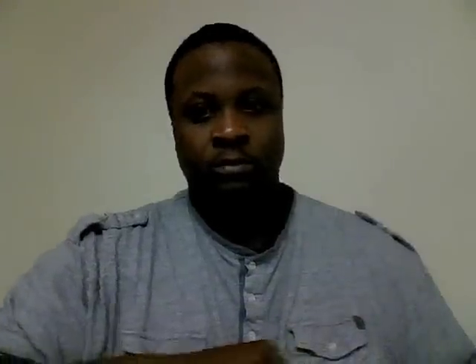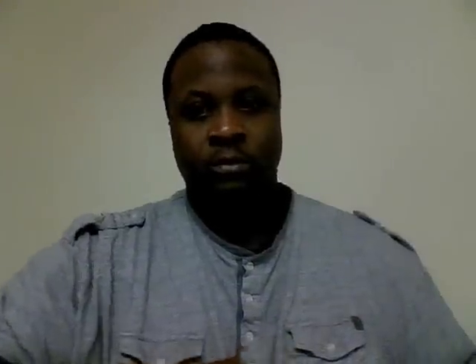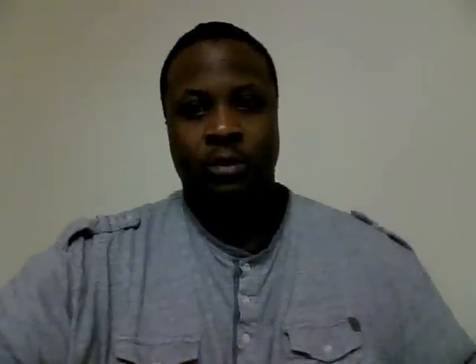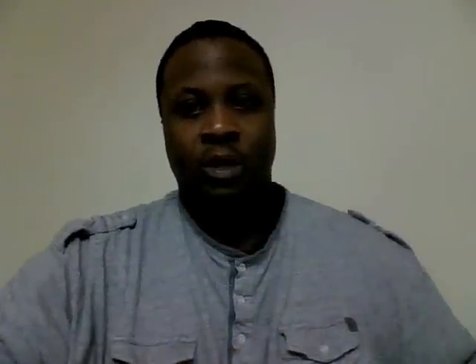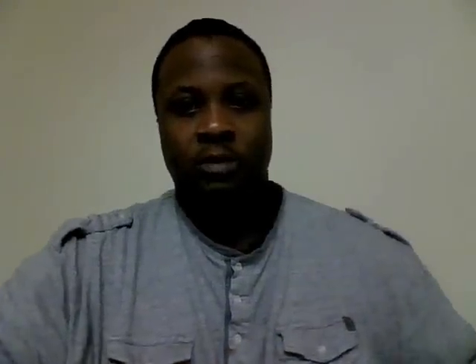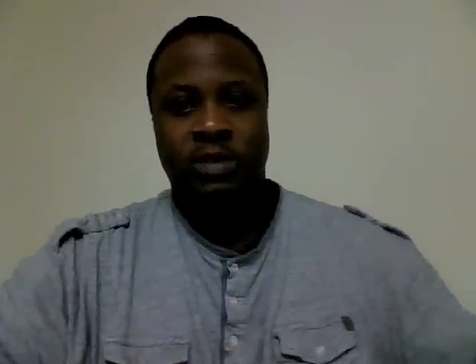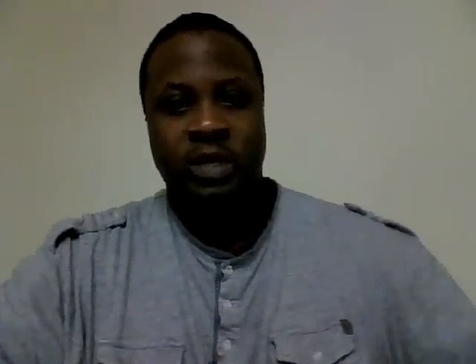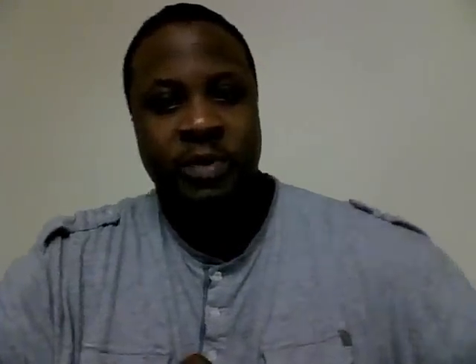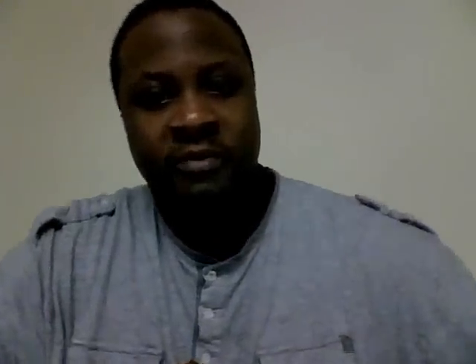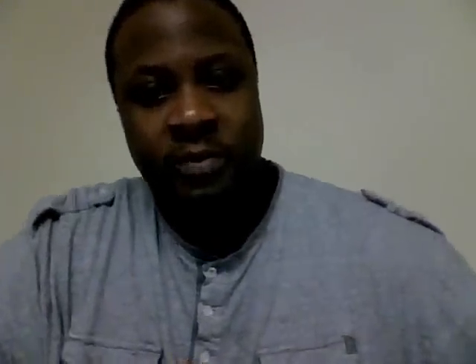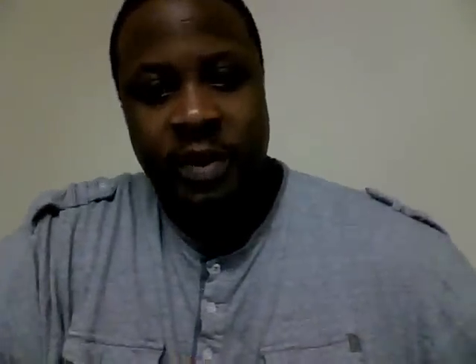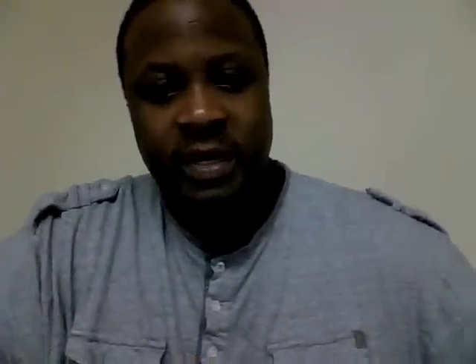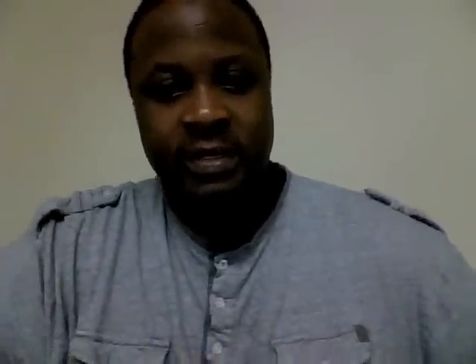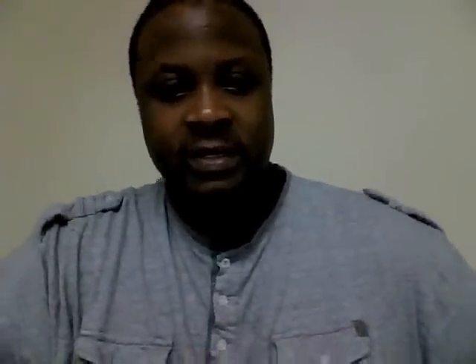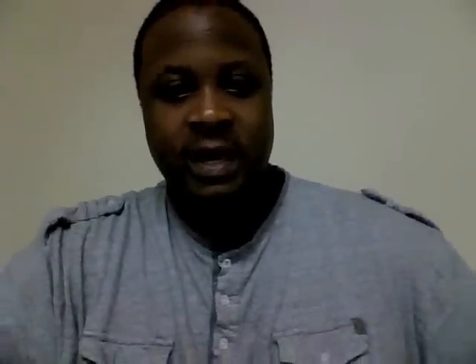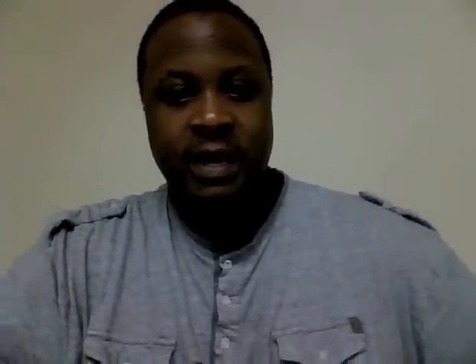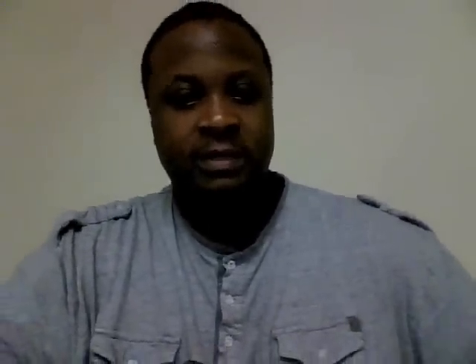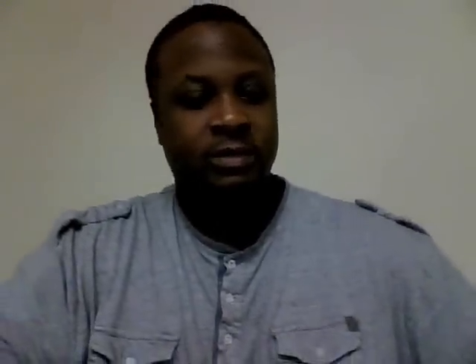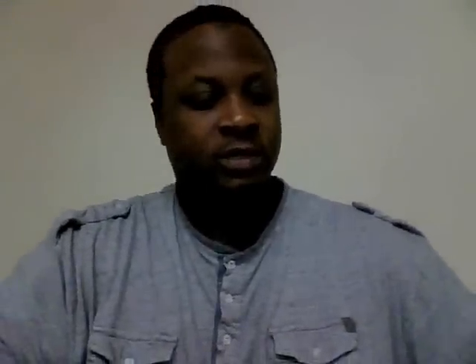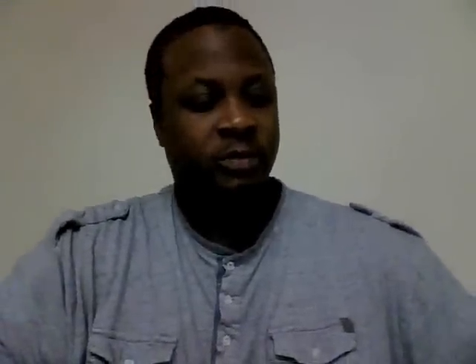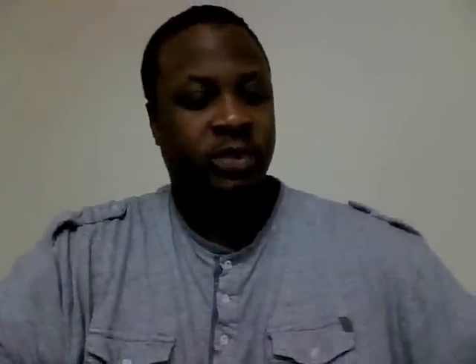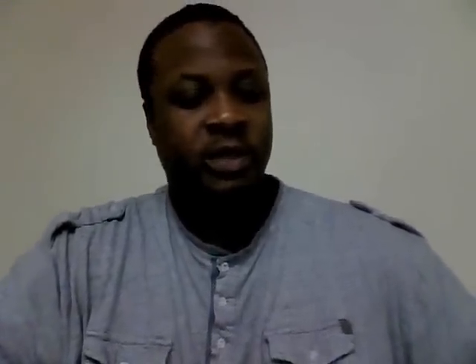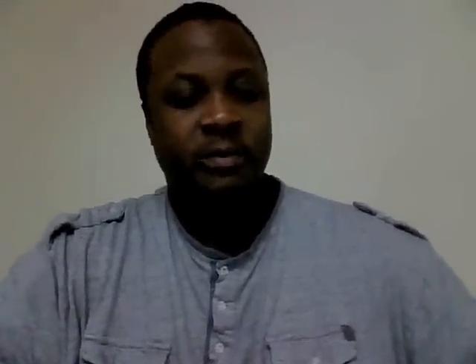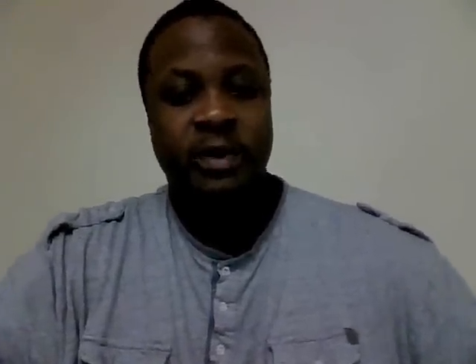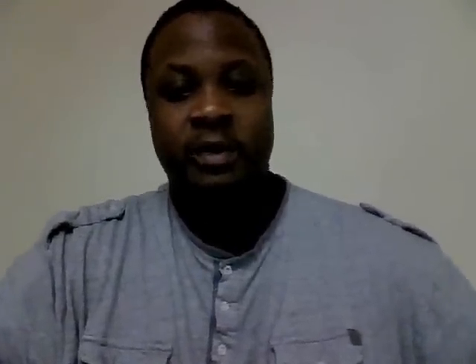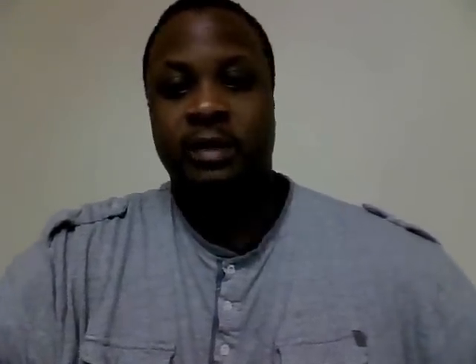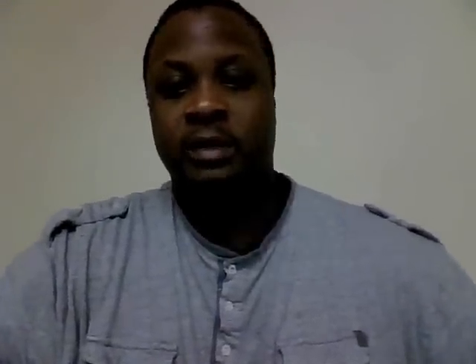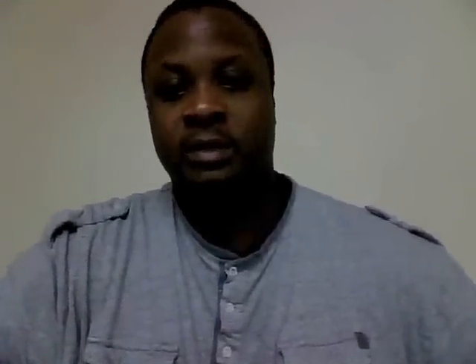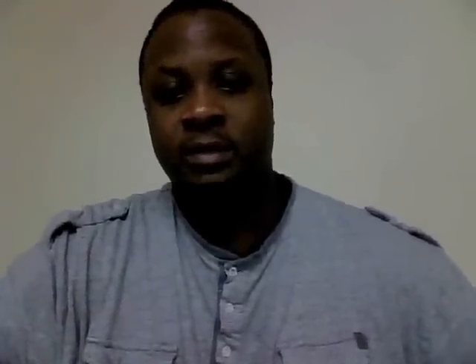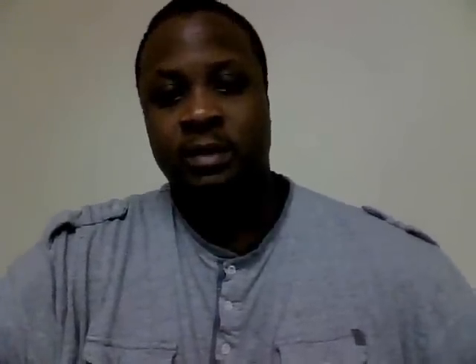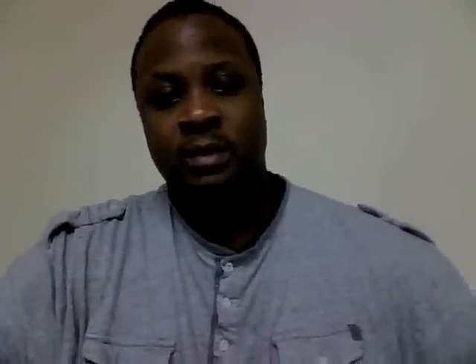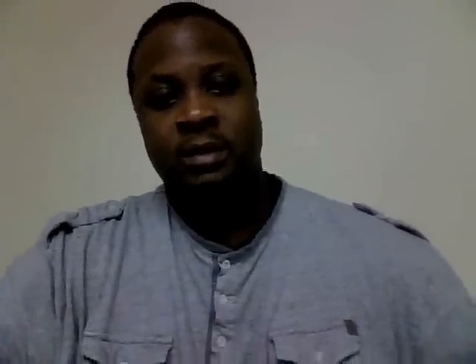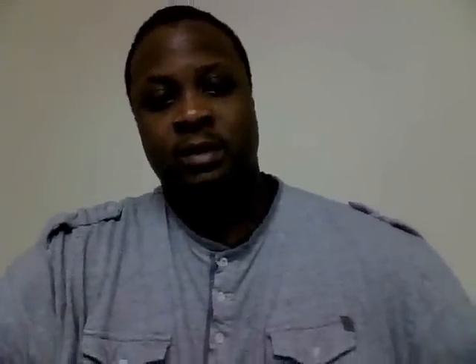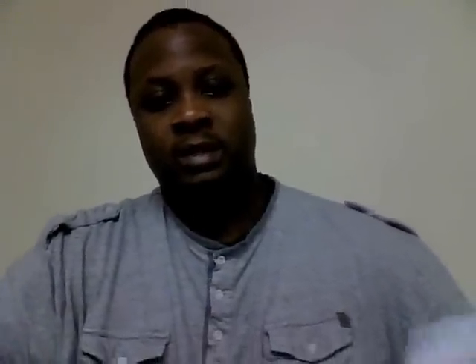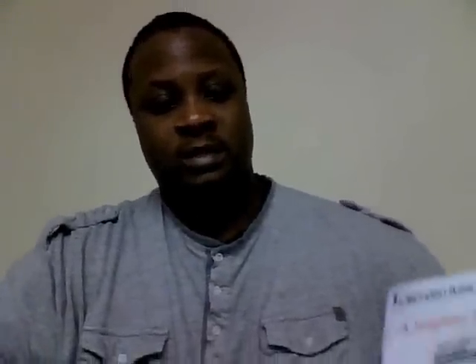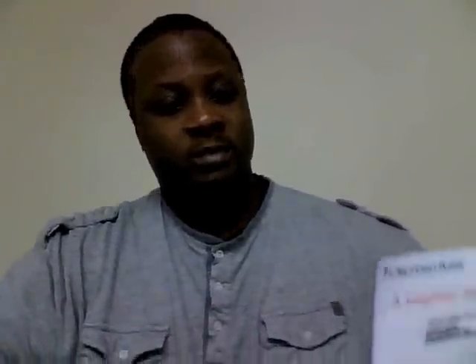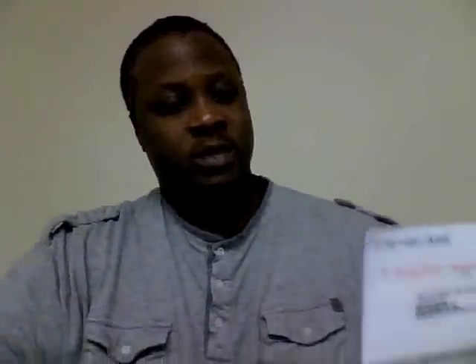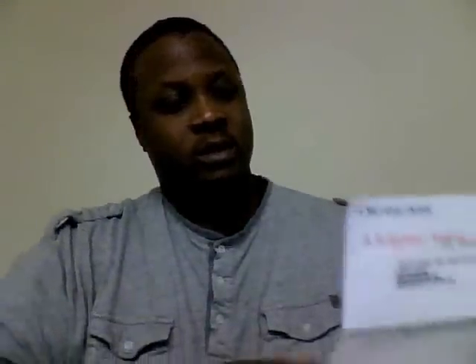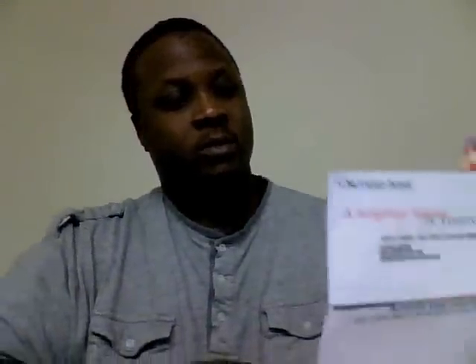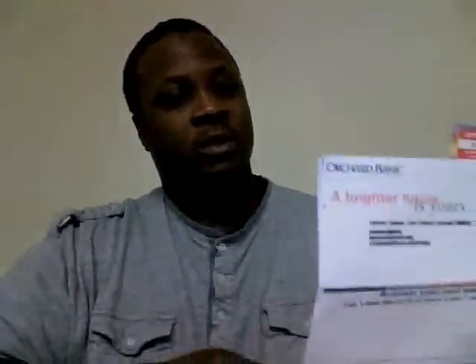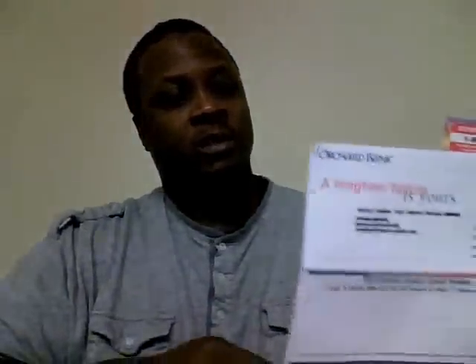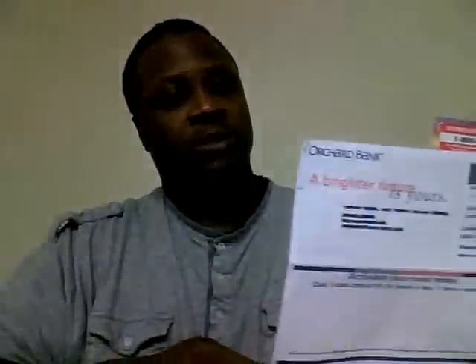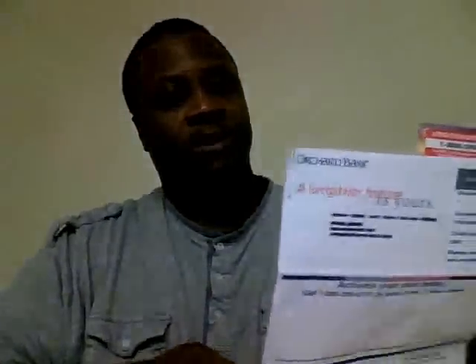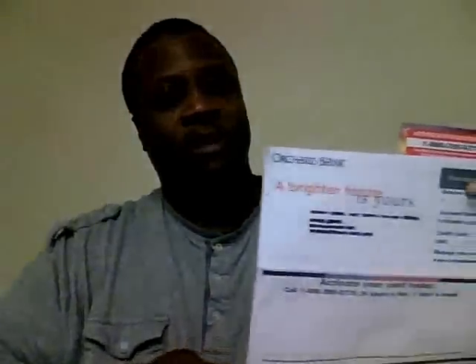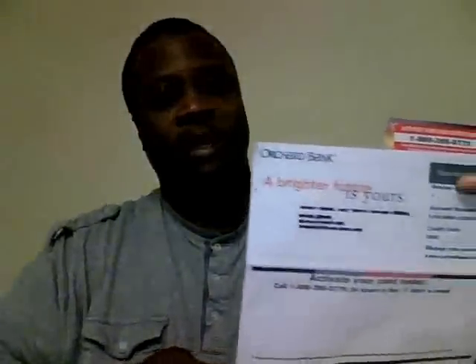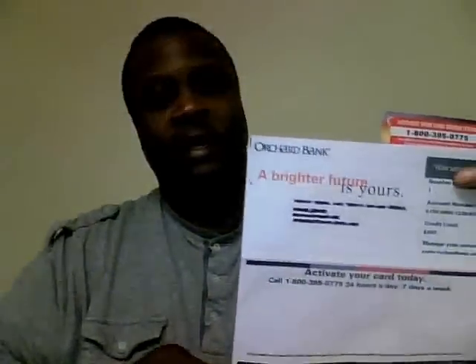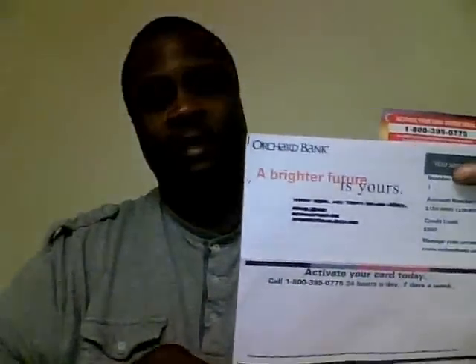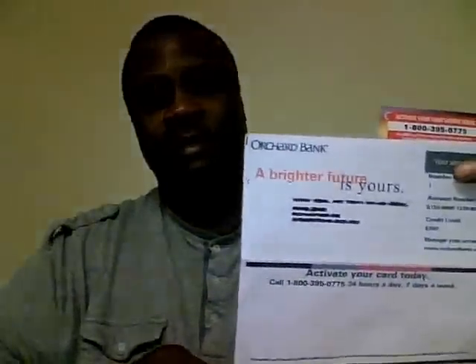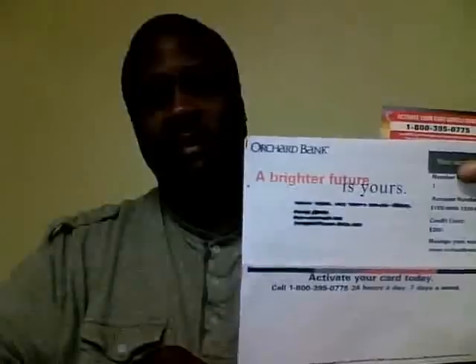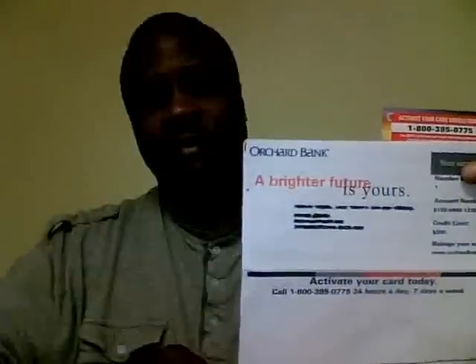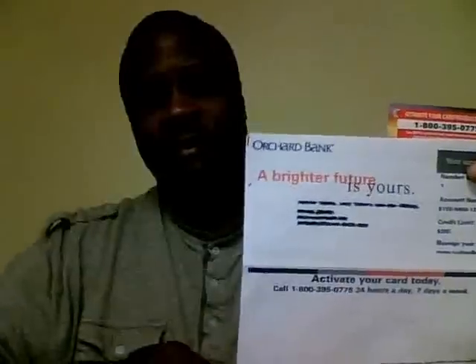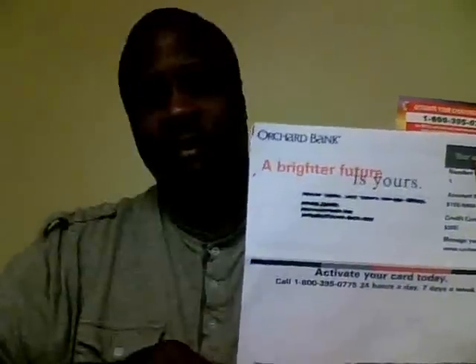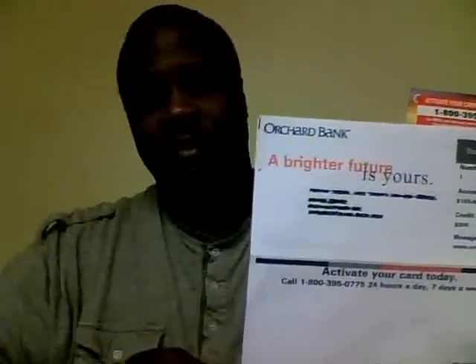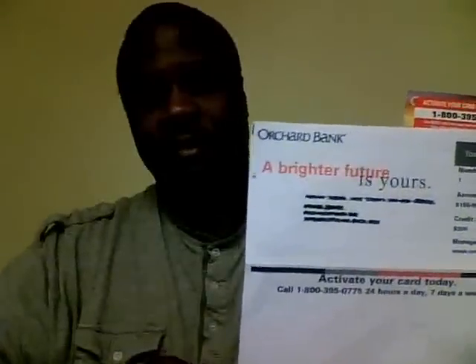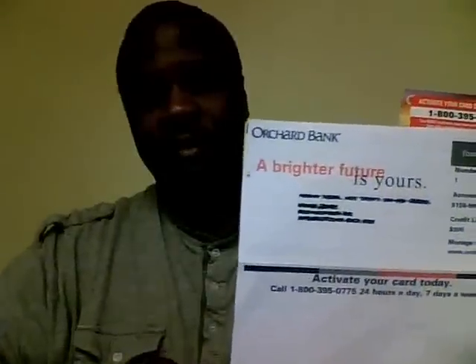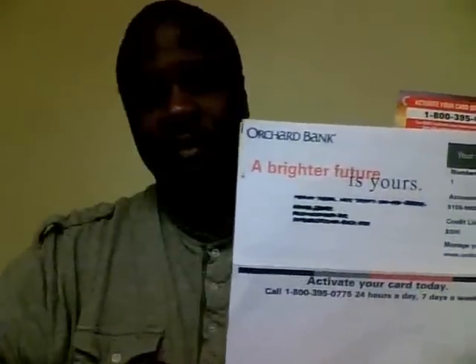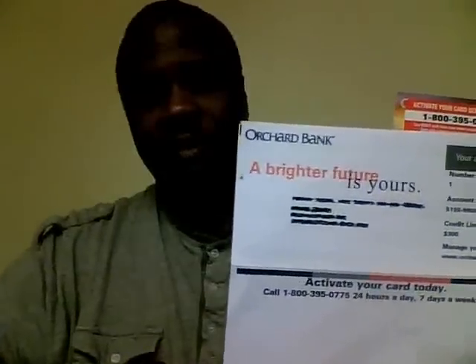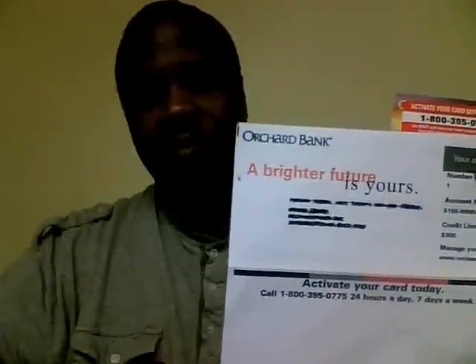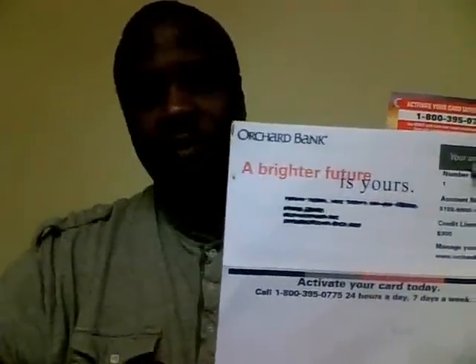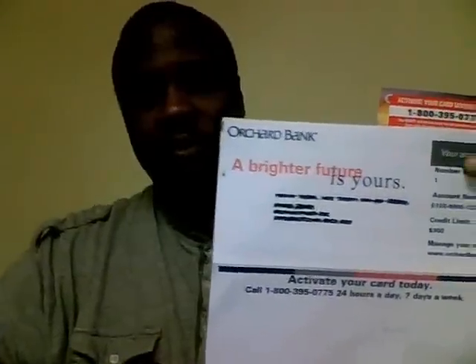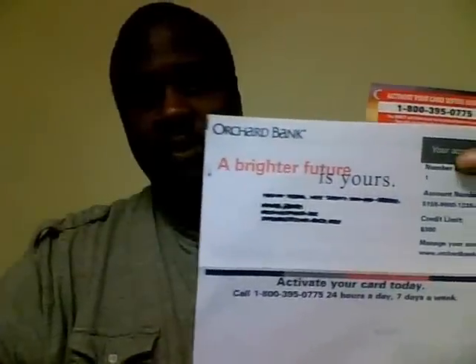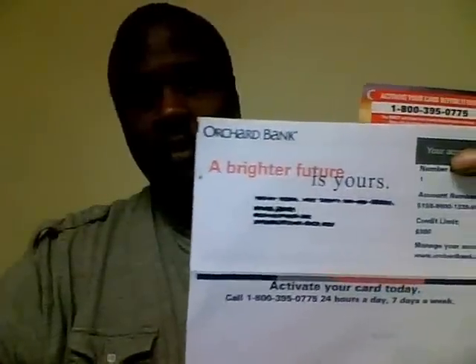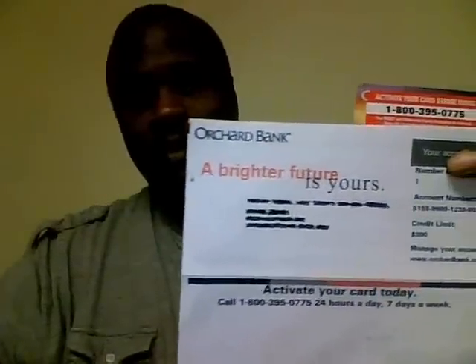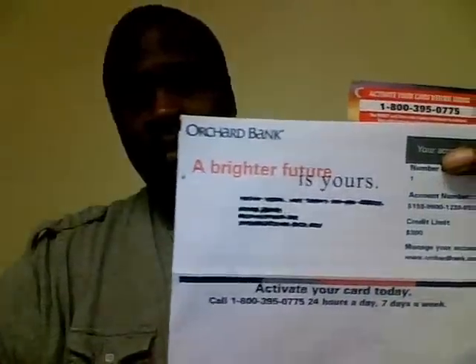Hey, what's up everybody? Scott from G-Boogie America. I've got something I wanted to show you guys. This is the Orchard card.